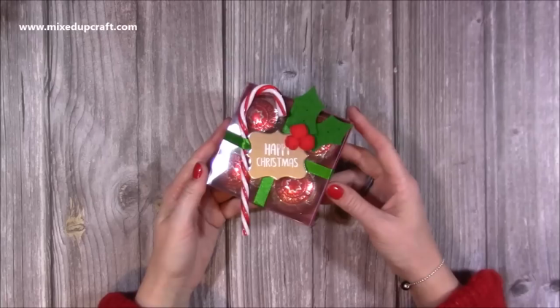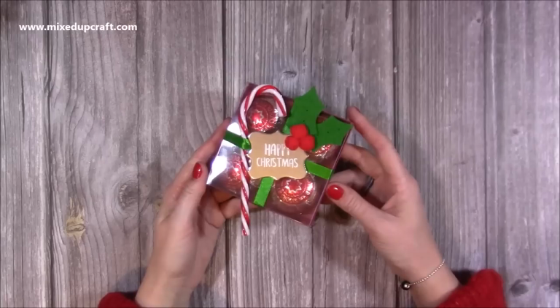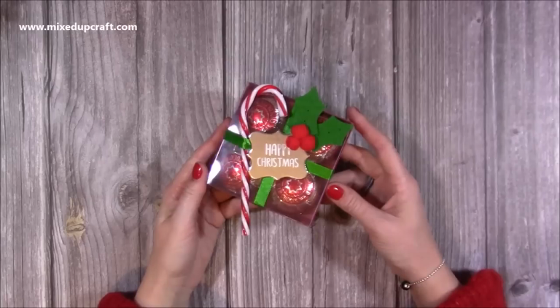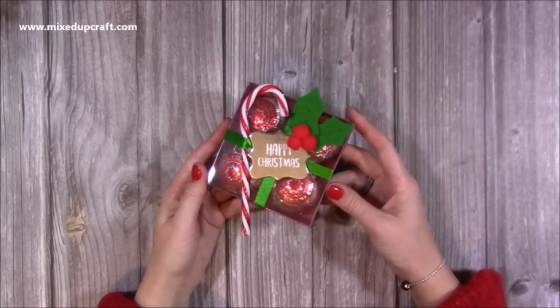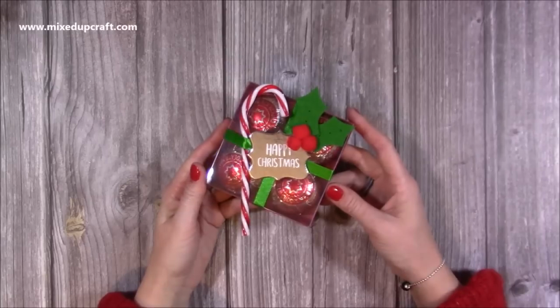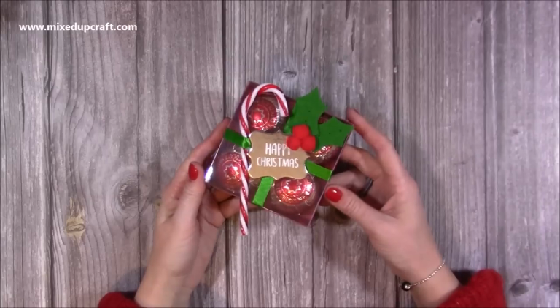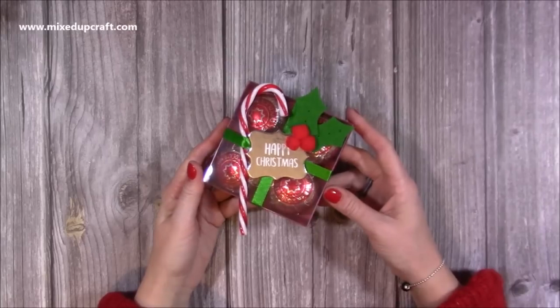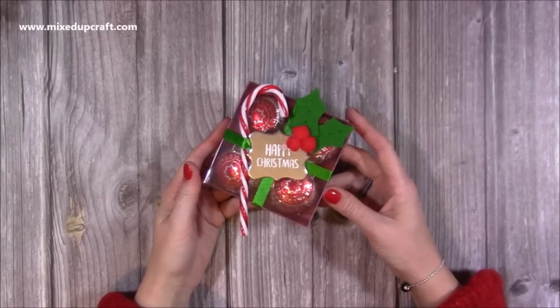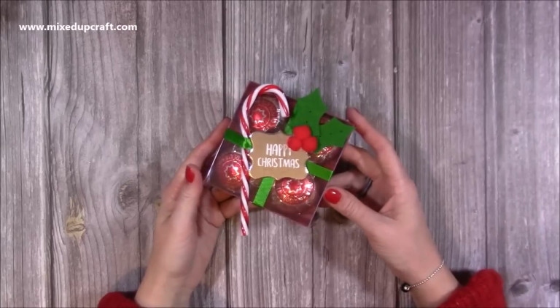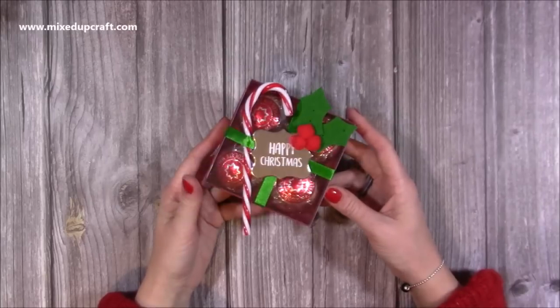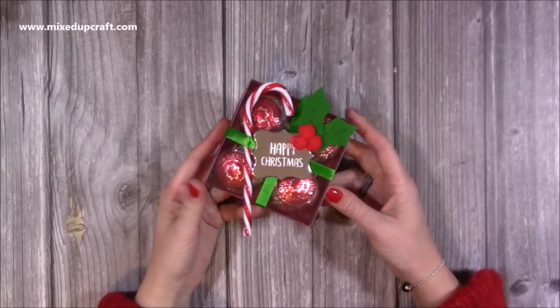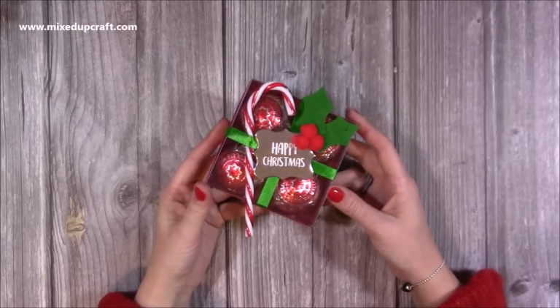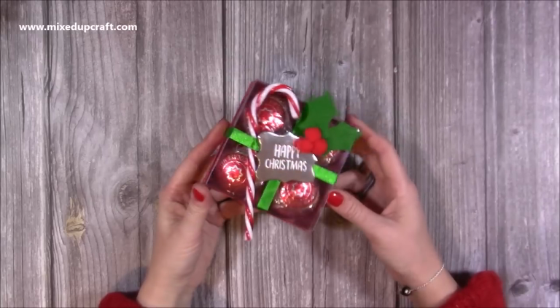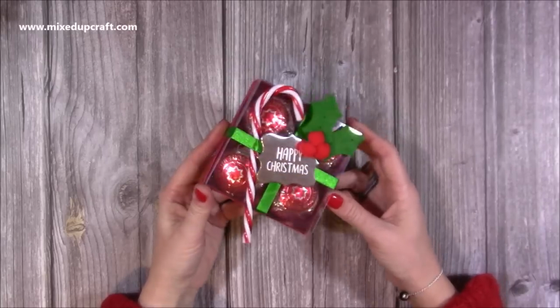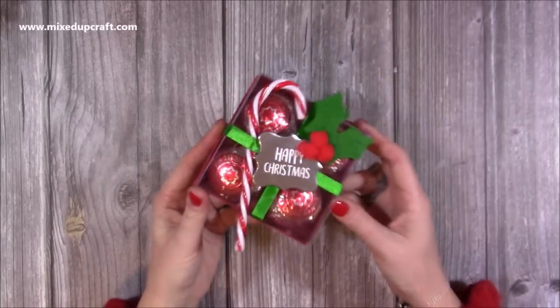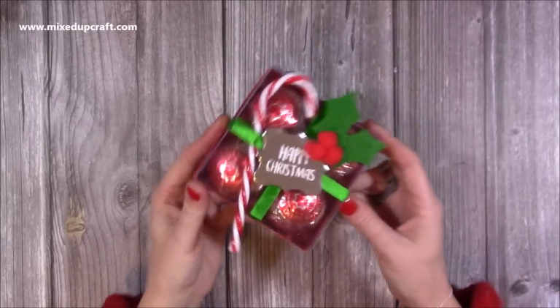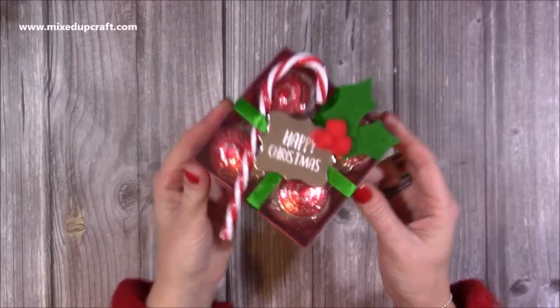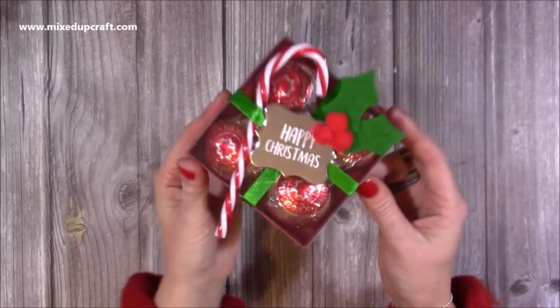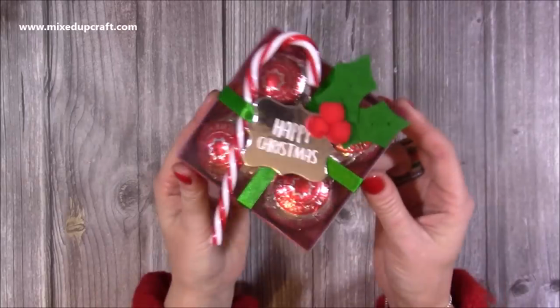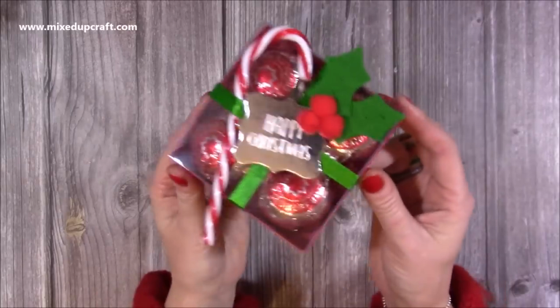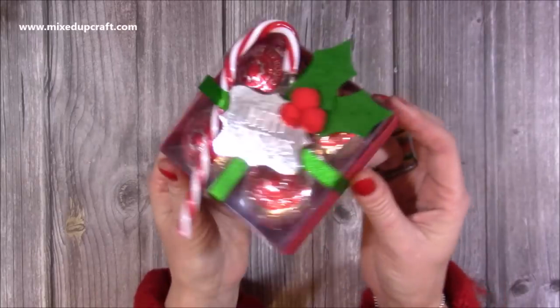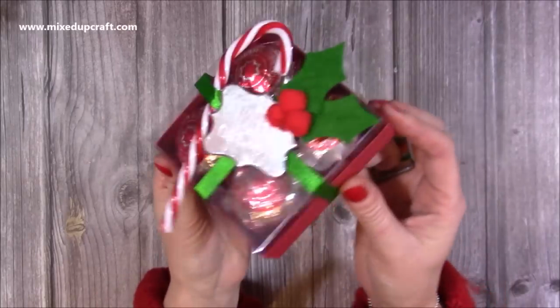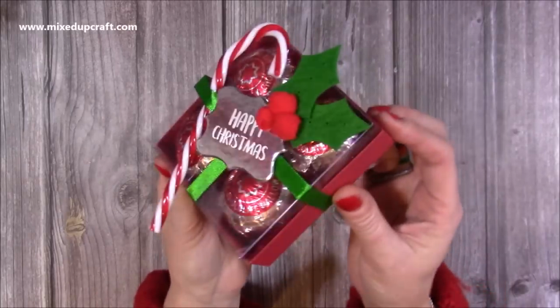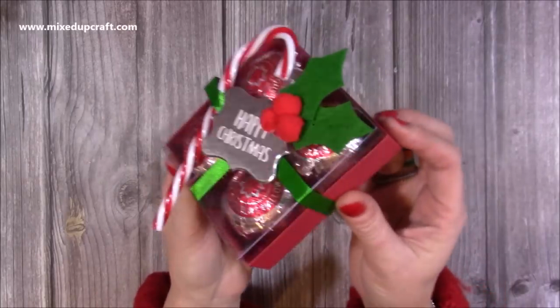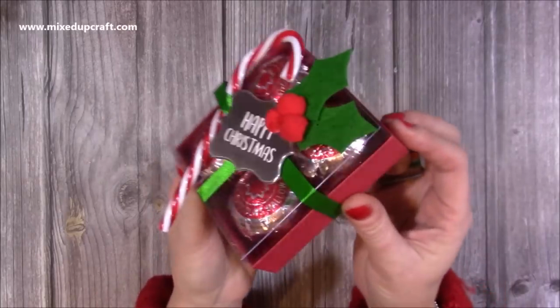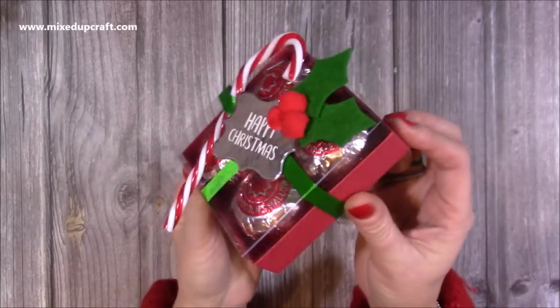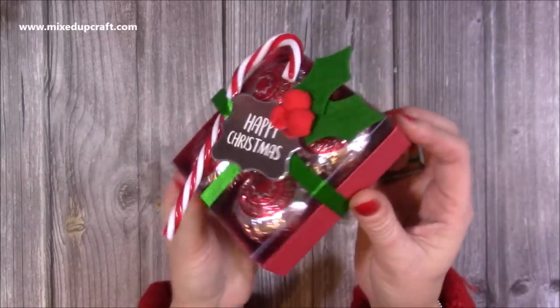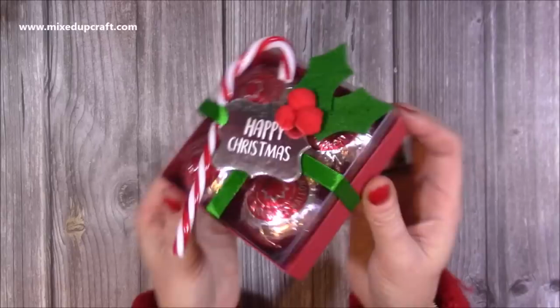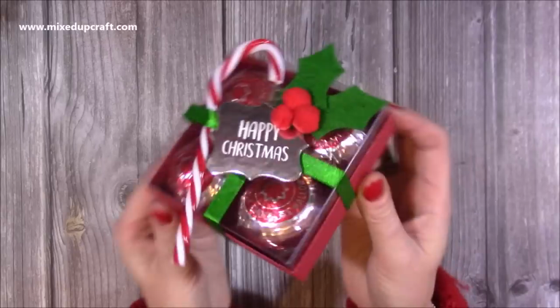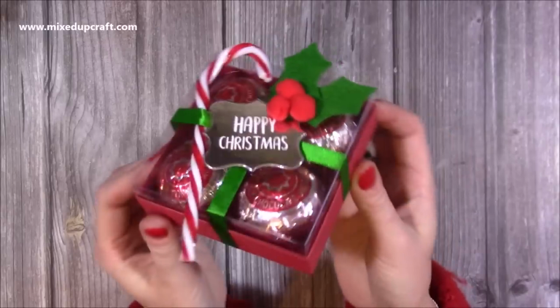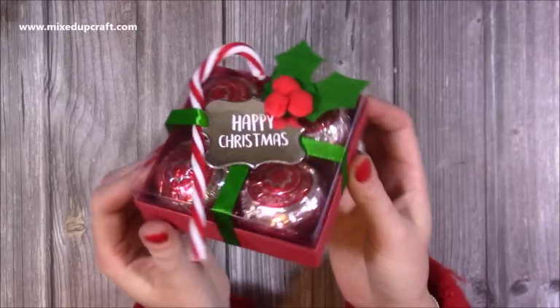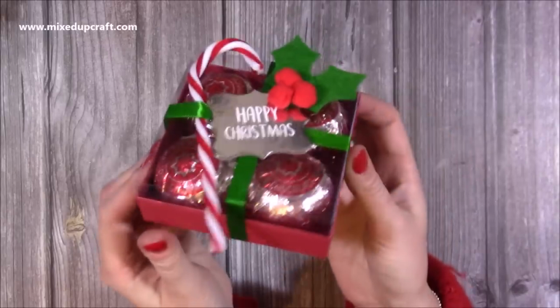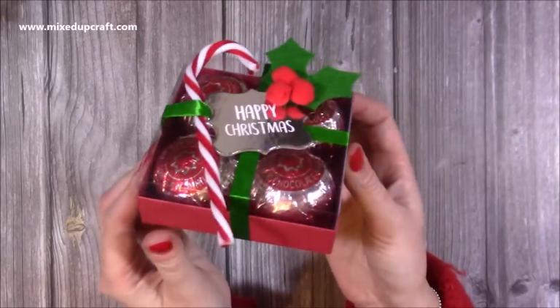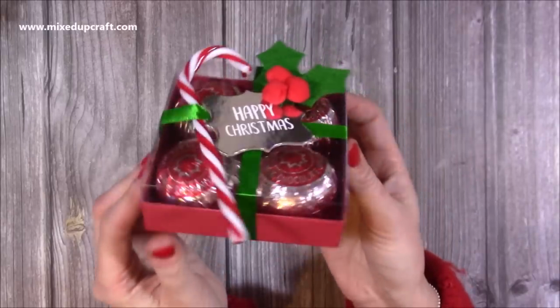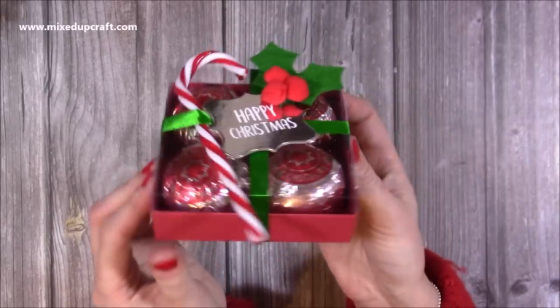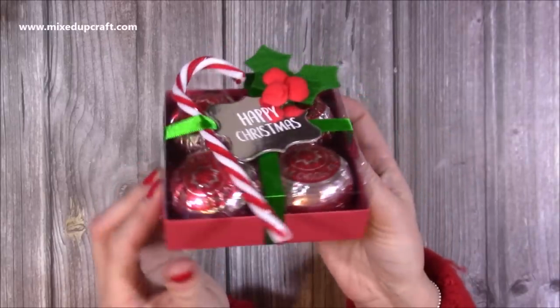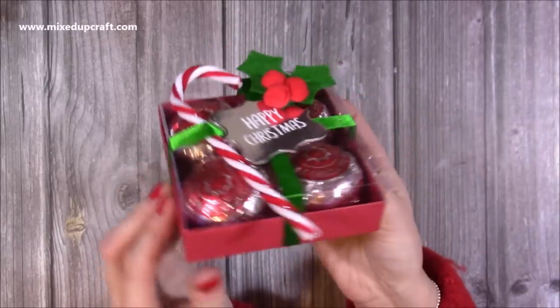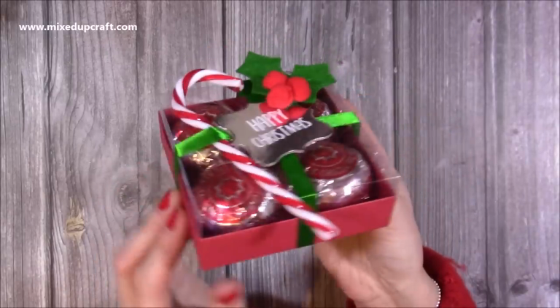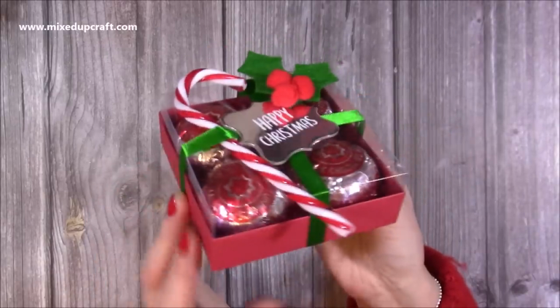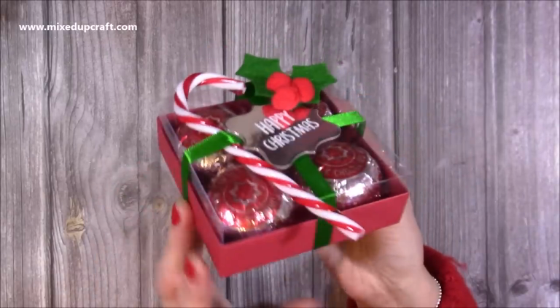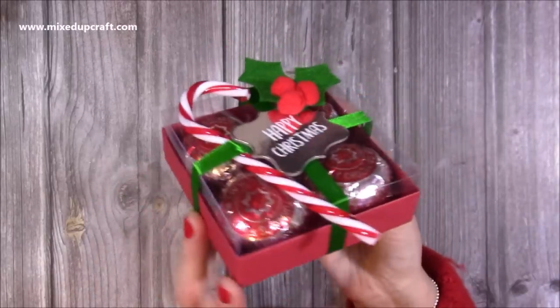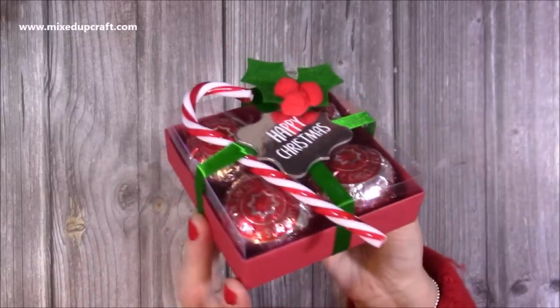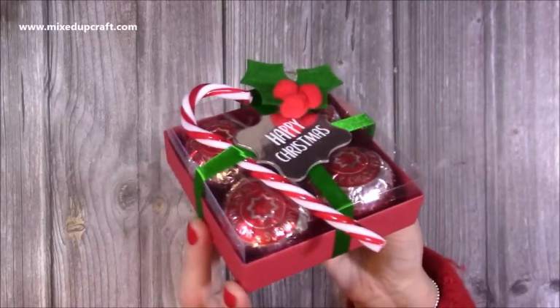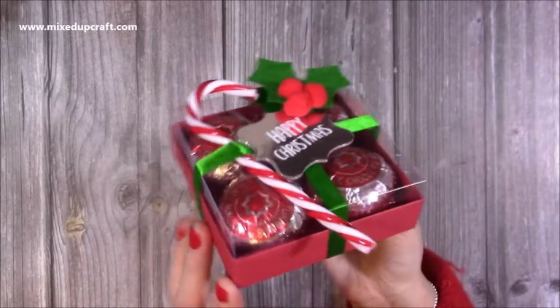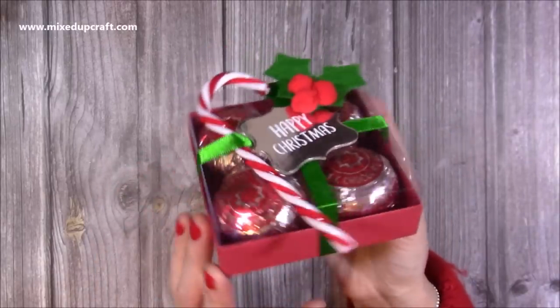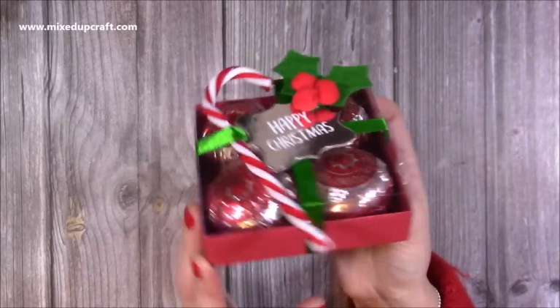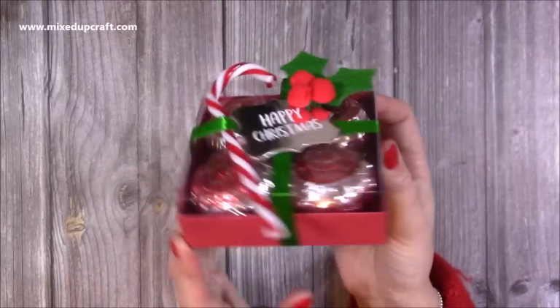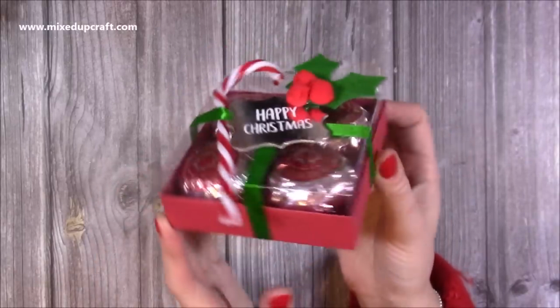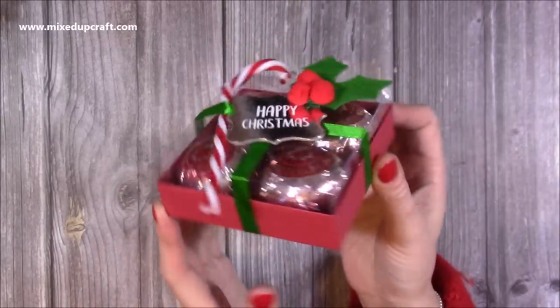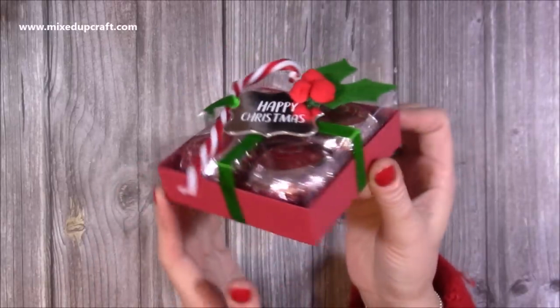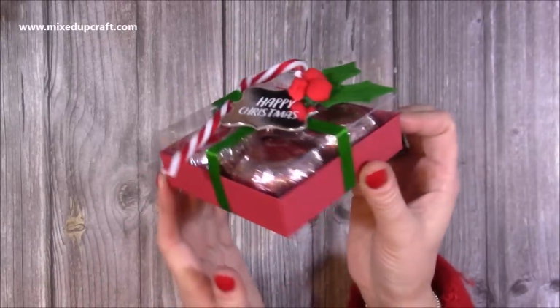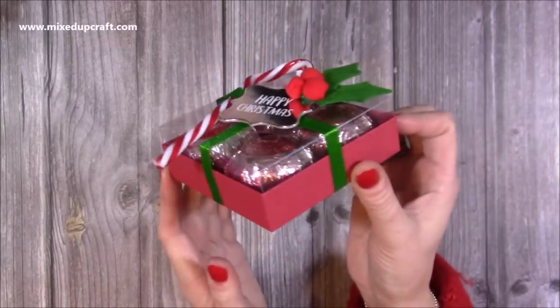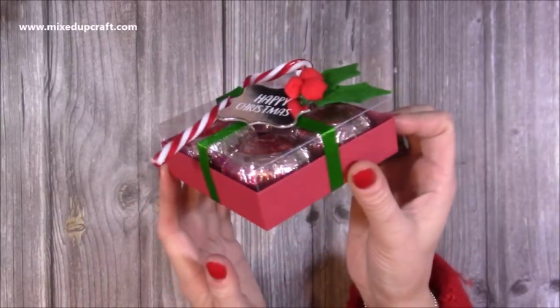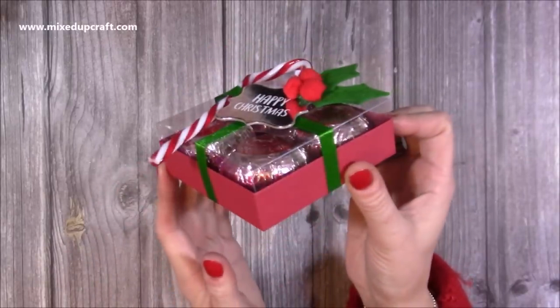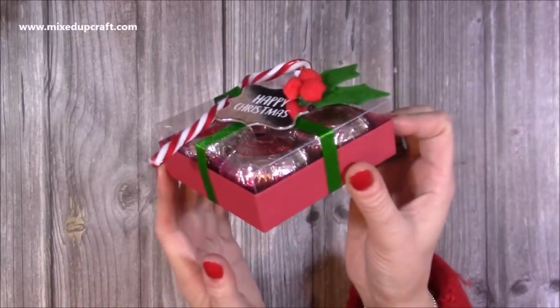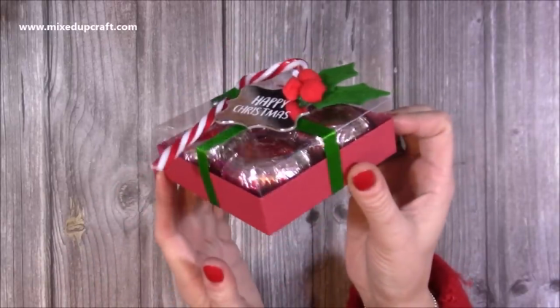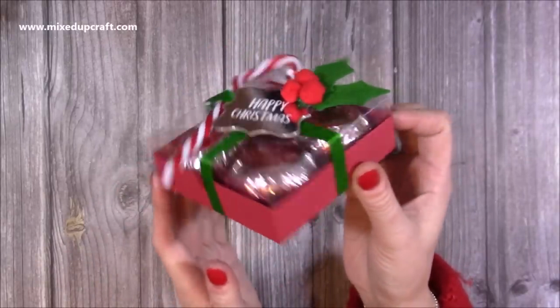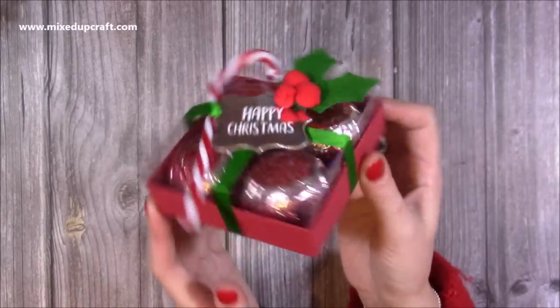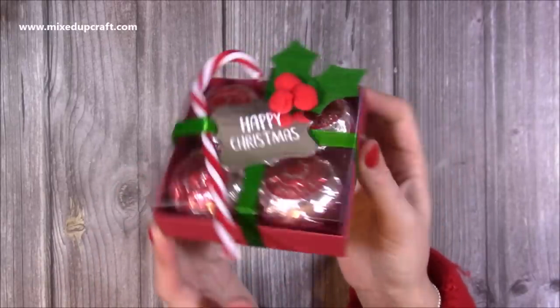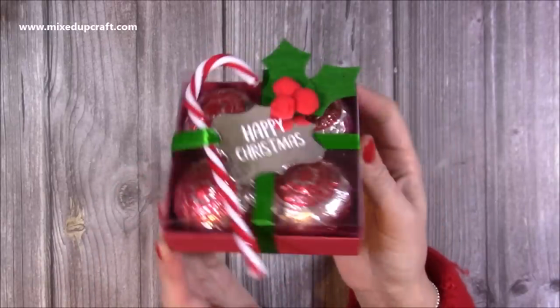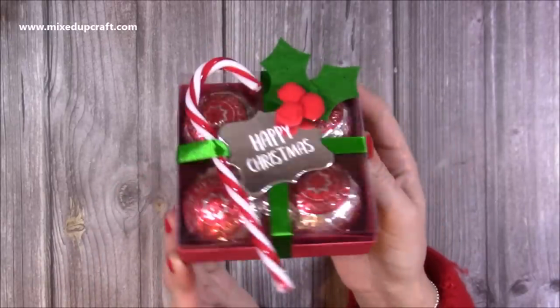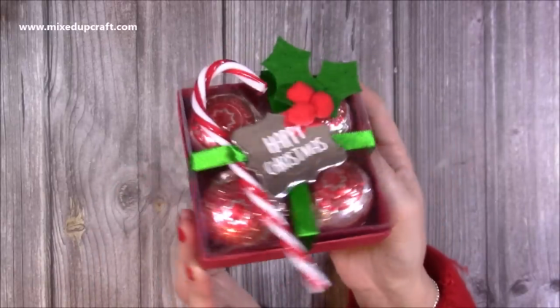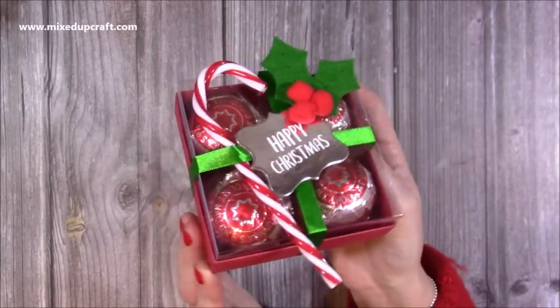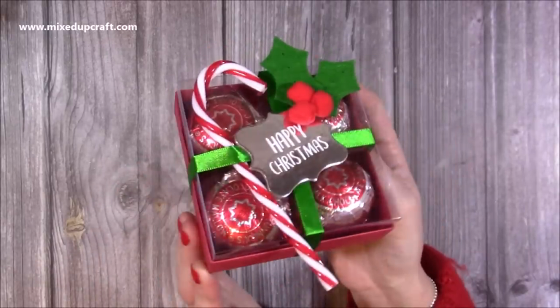Hi everybody, thank you for watching today. So I've got another nice packaging idea. This time I've got four Tonics tea cakes in this little display box.